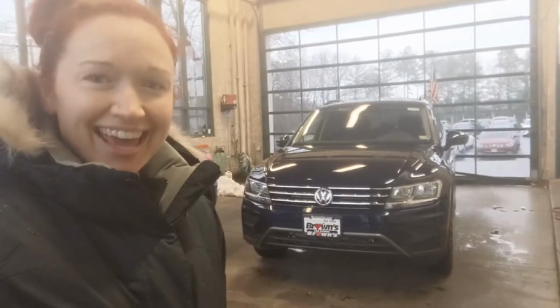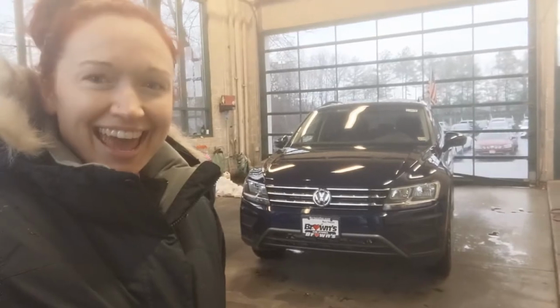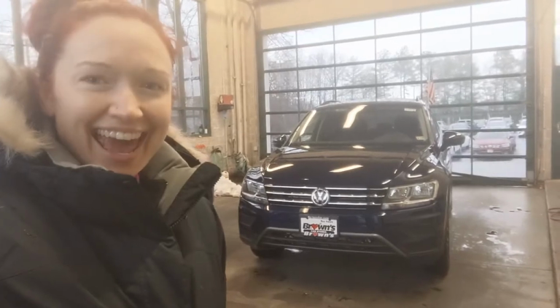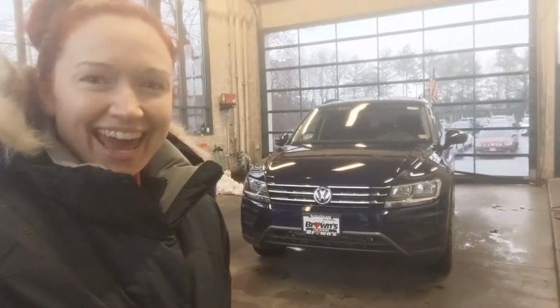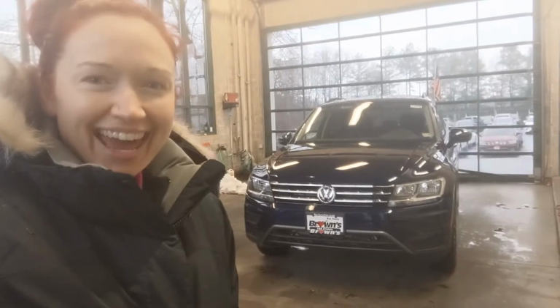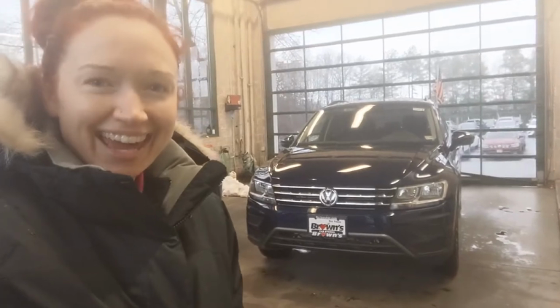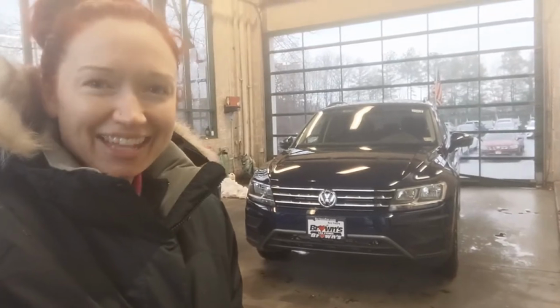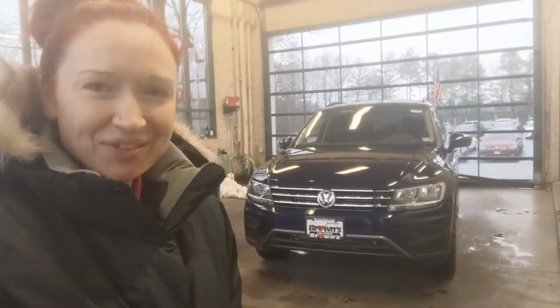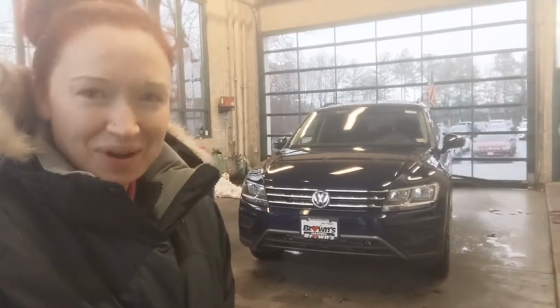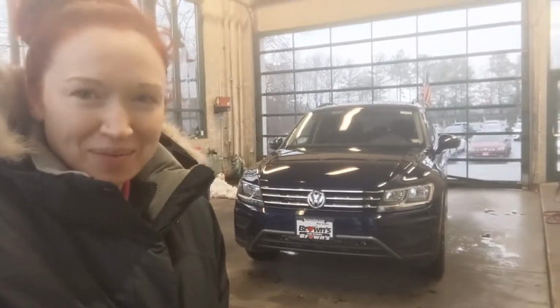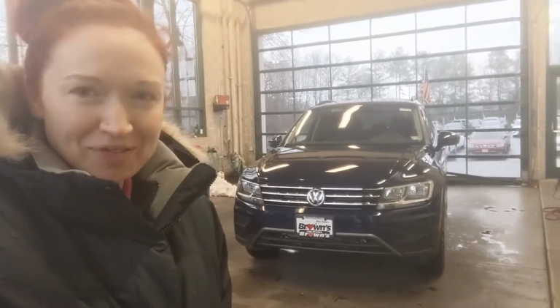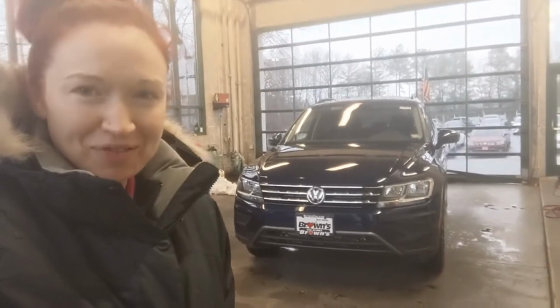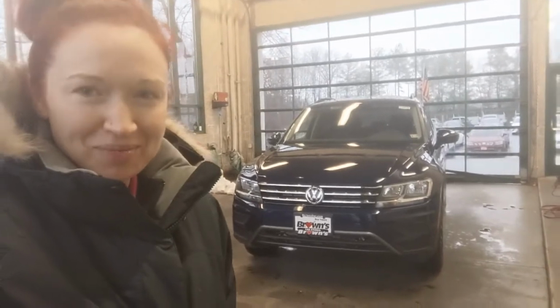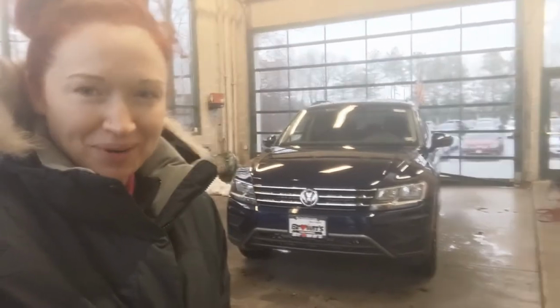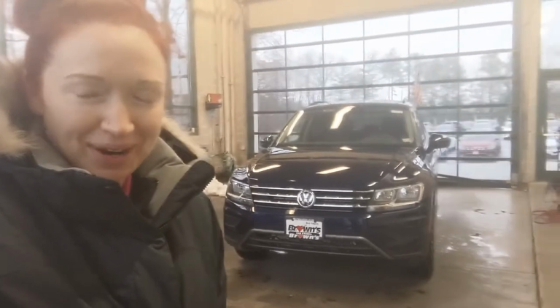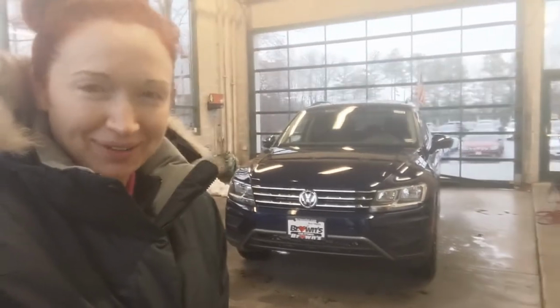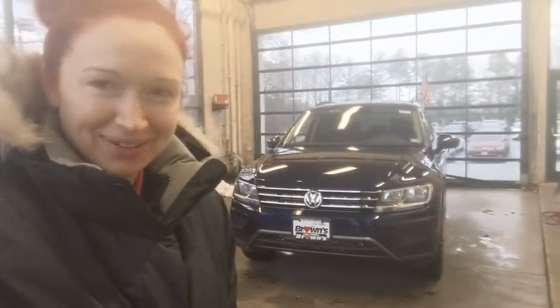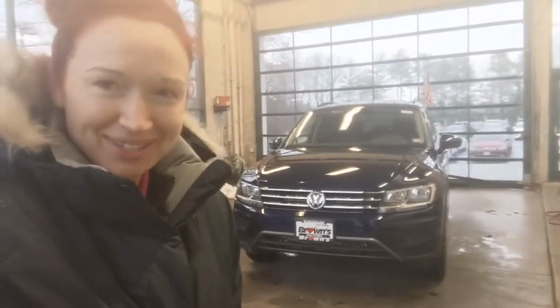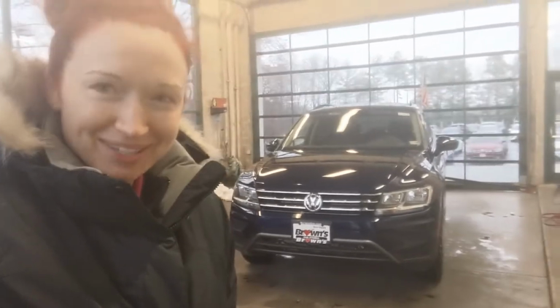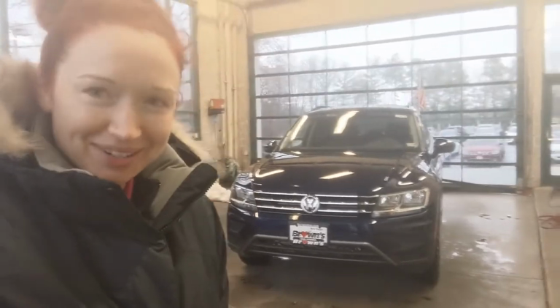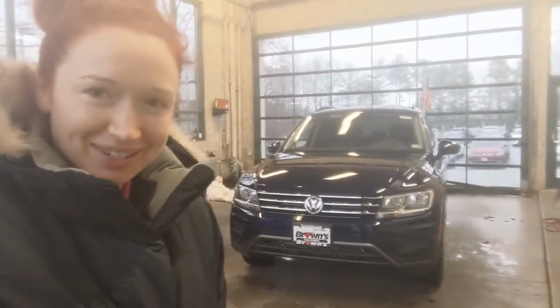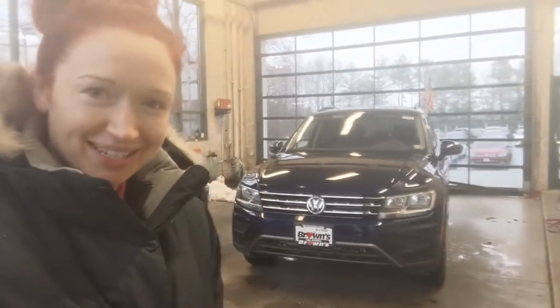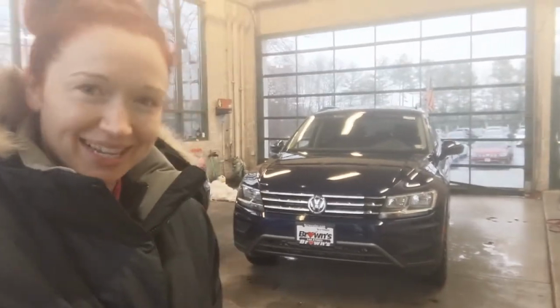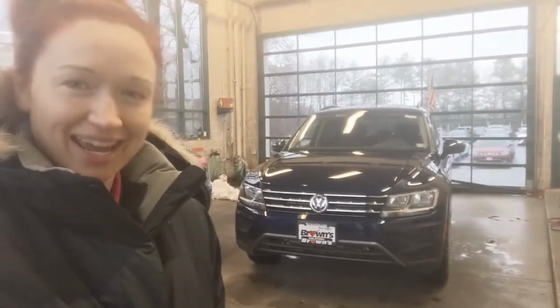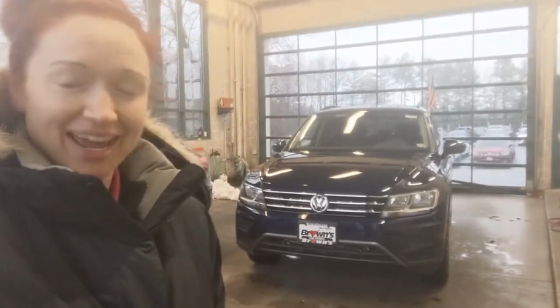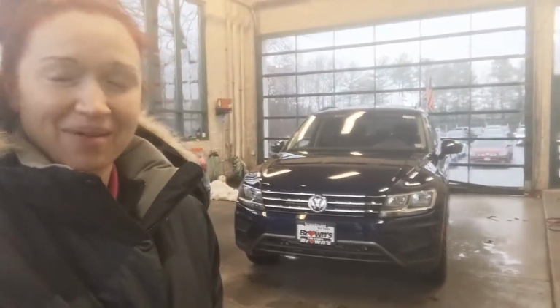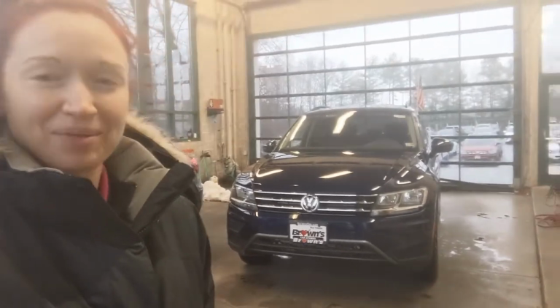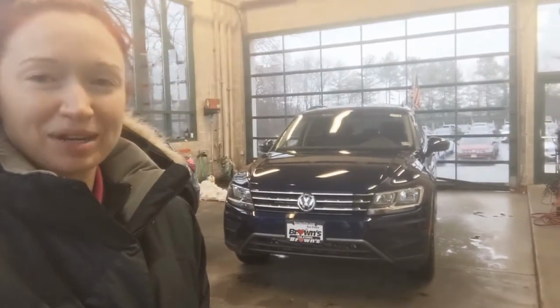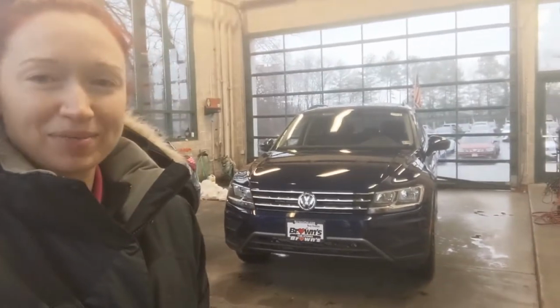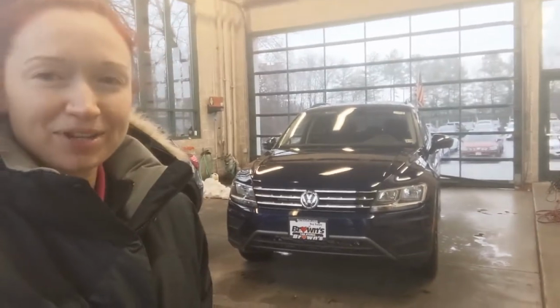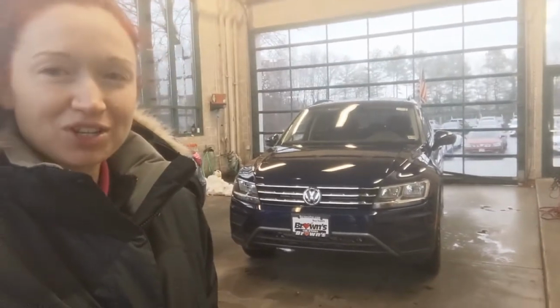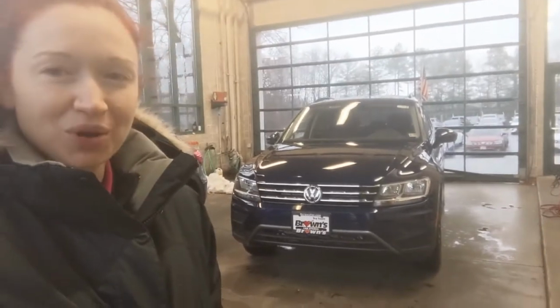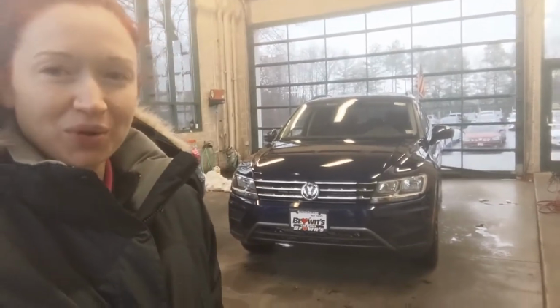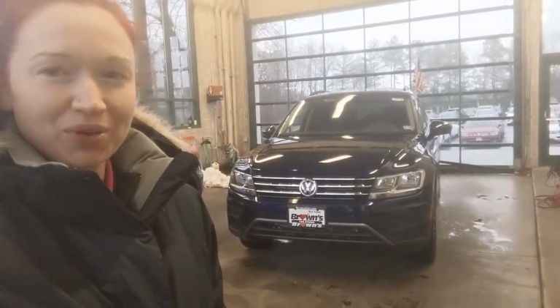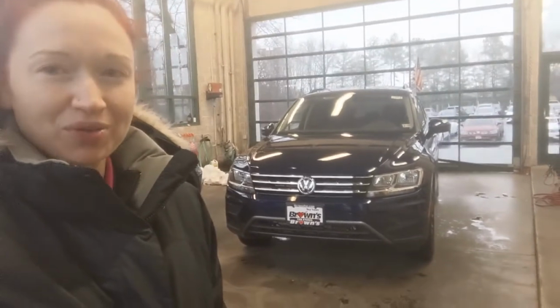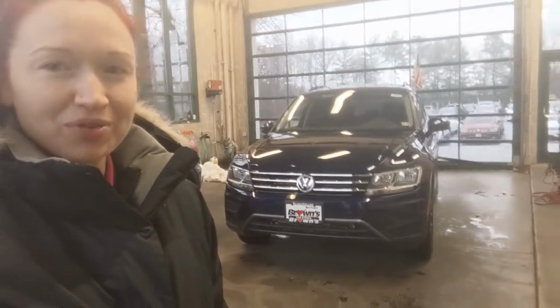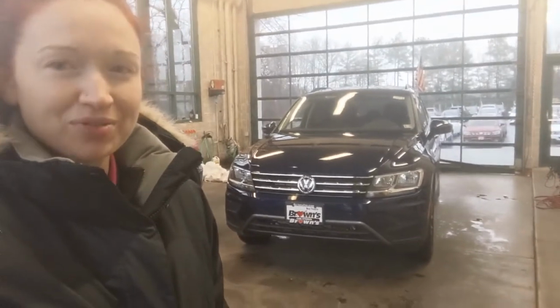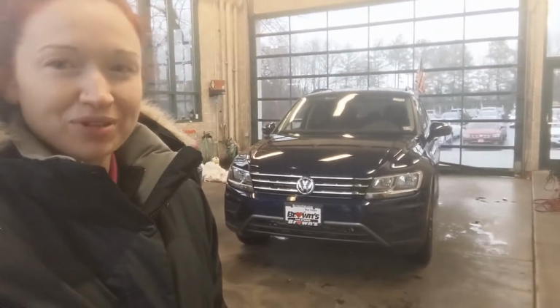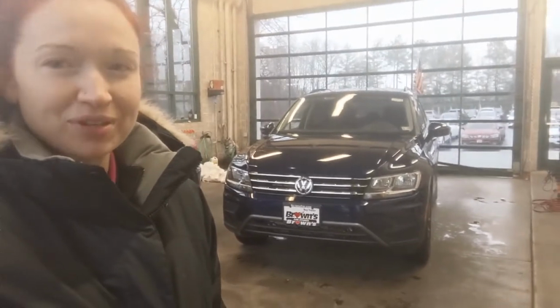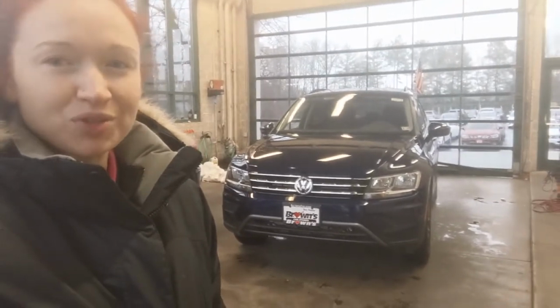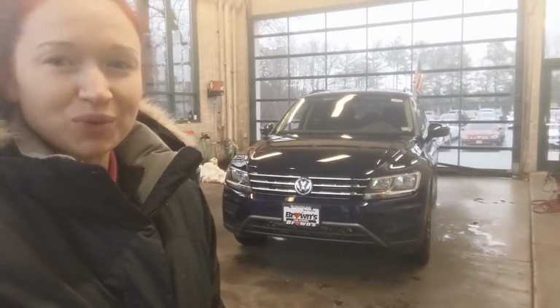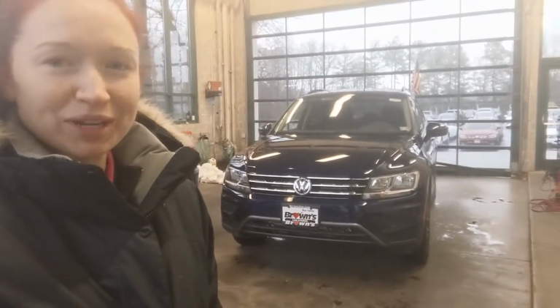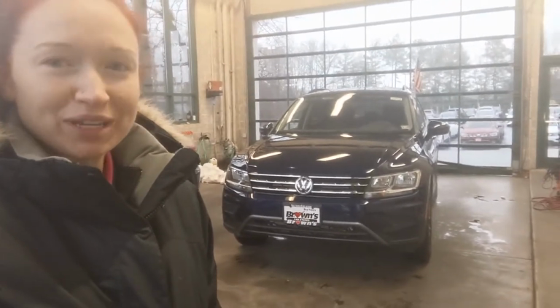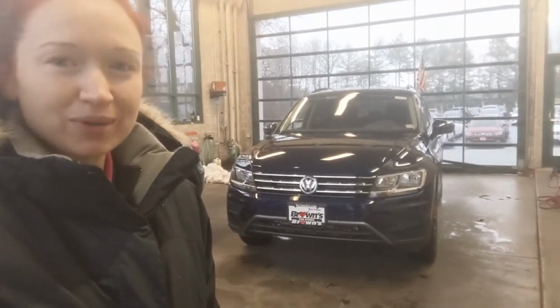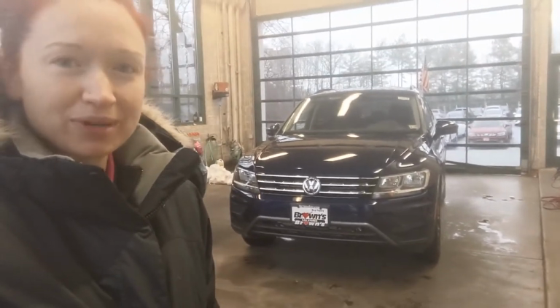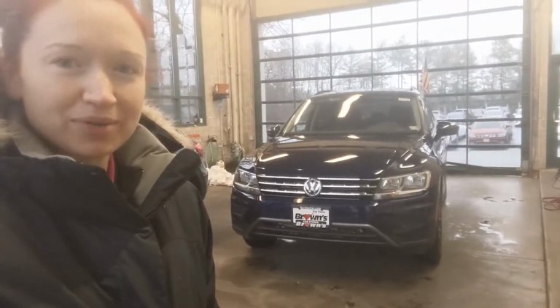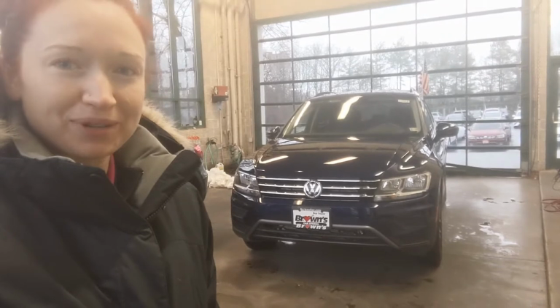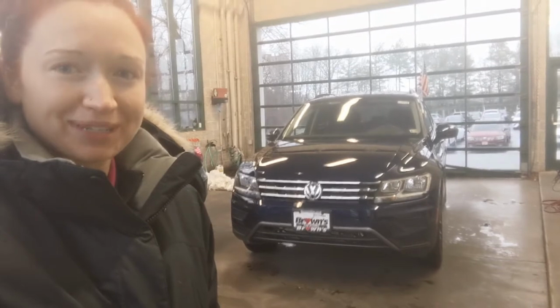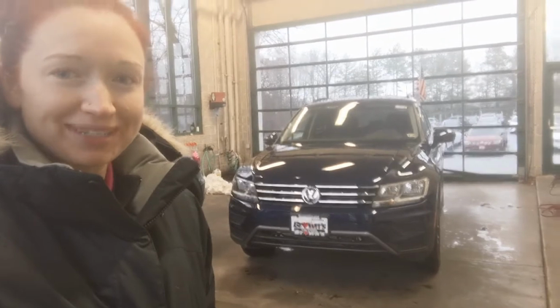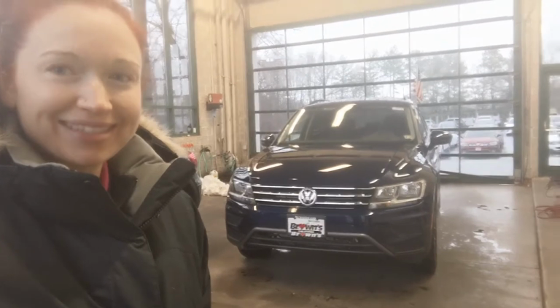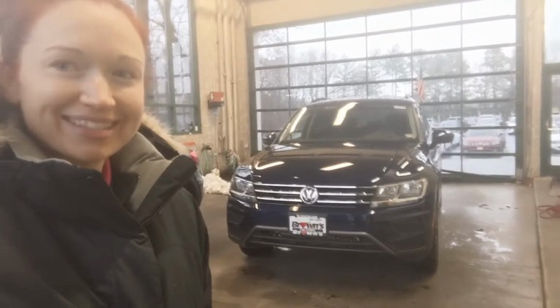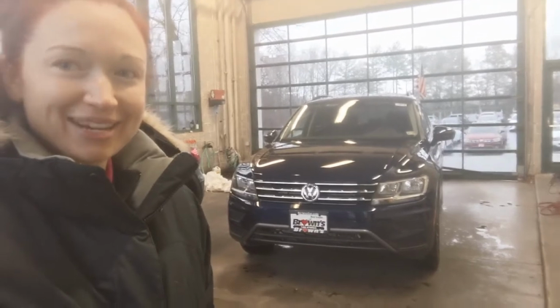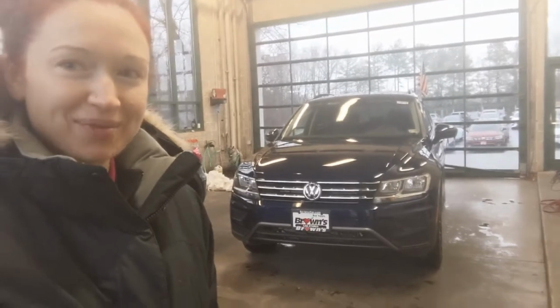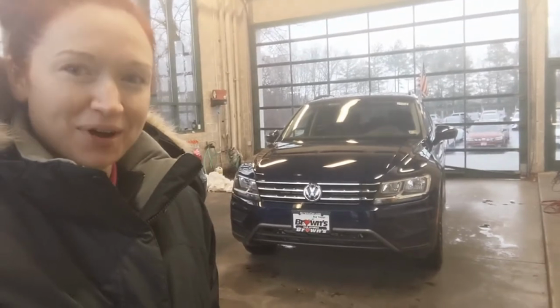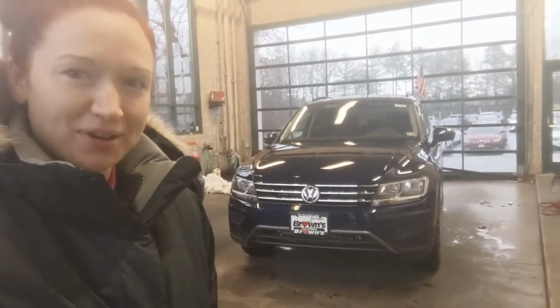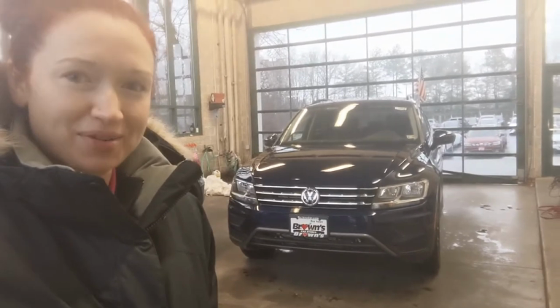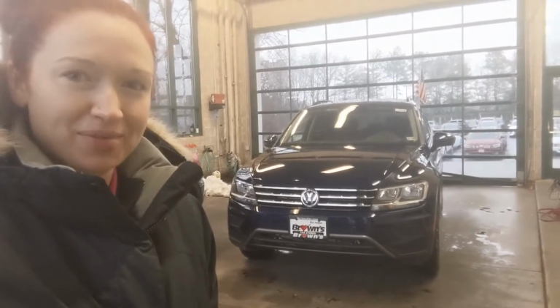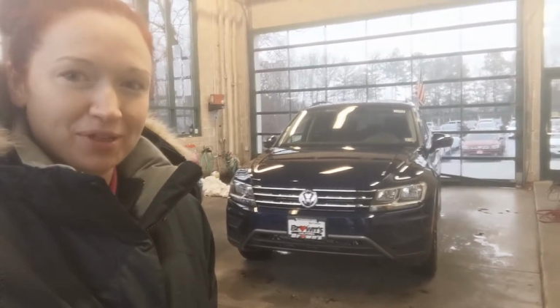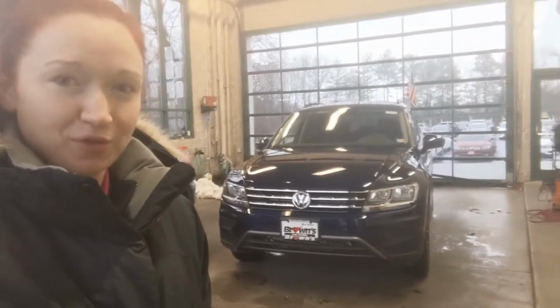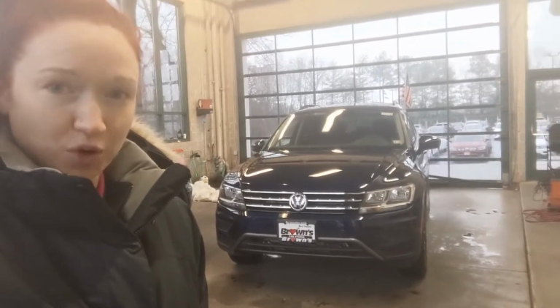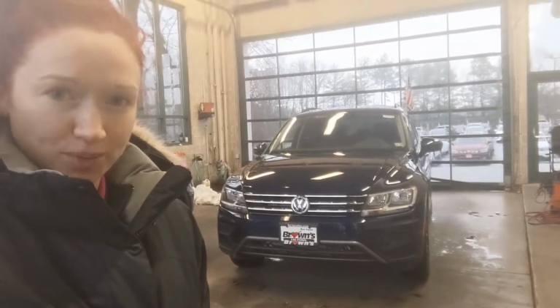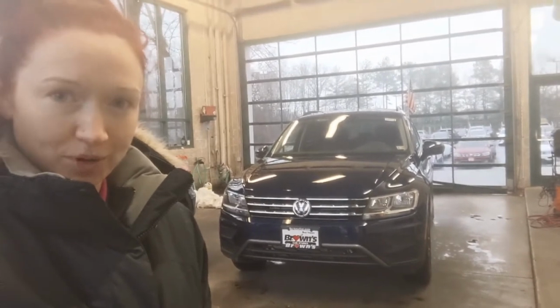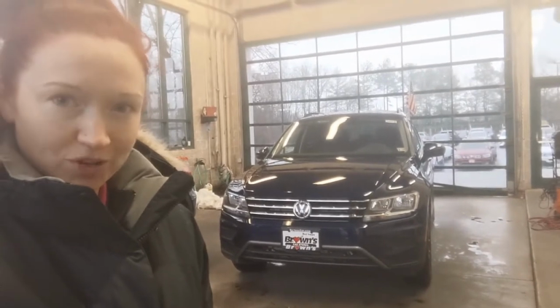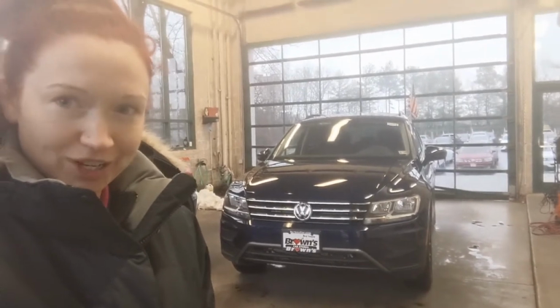Hey, it's Ramey from Brown. Today I'm going to be showing you the 2021 Tiguan with 4Motion.